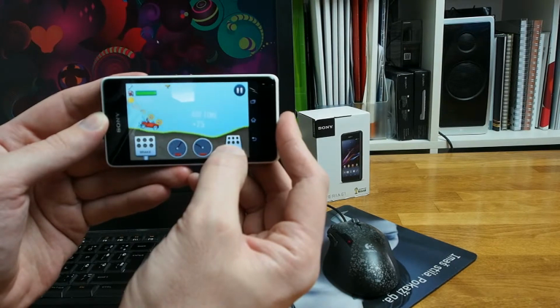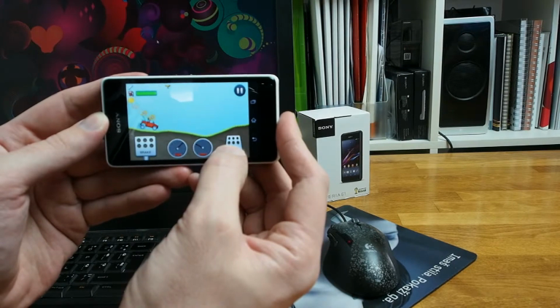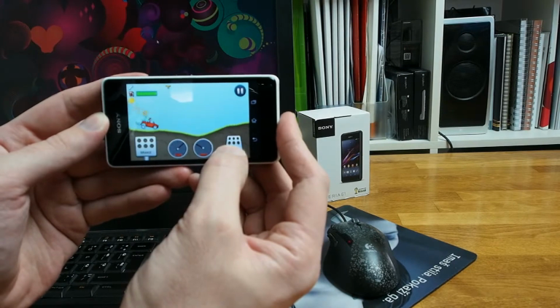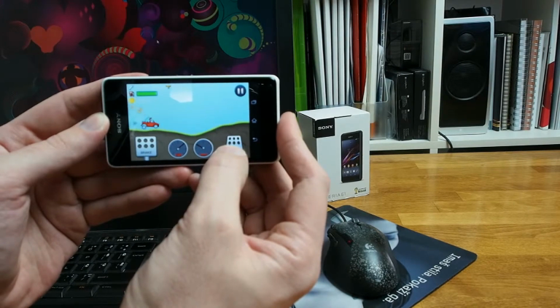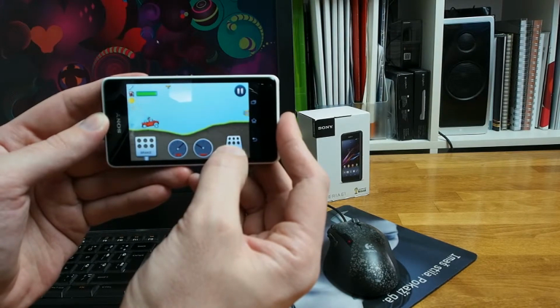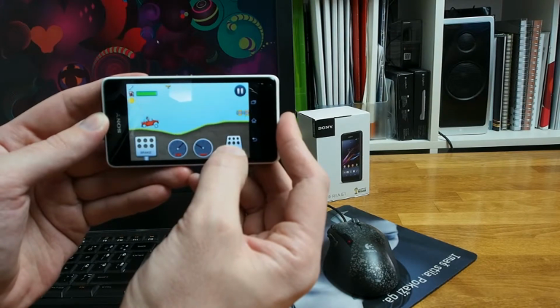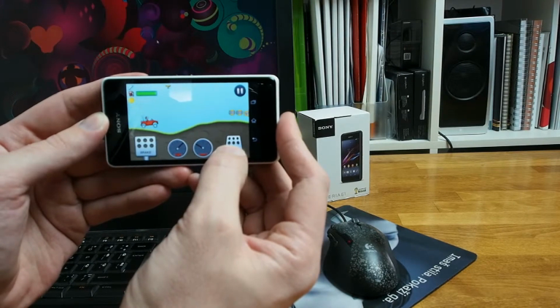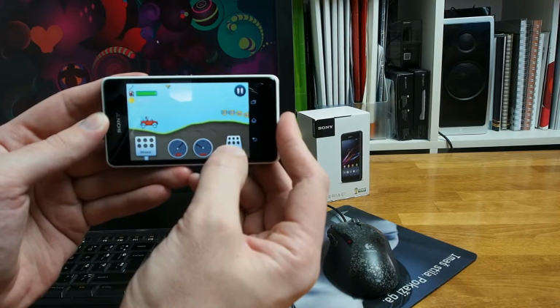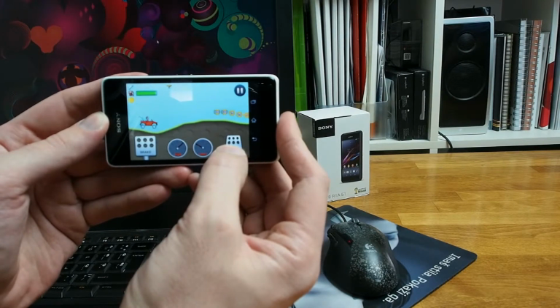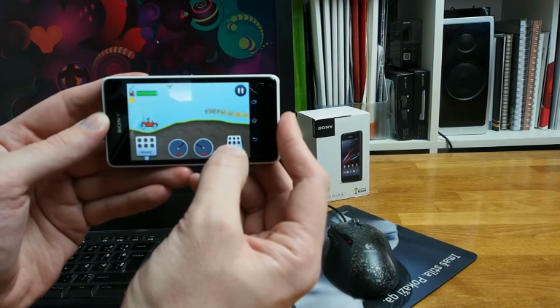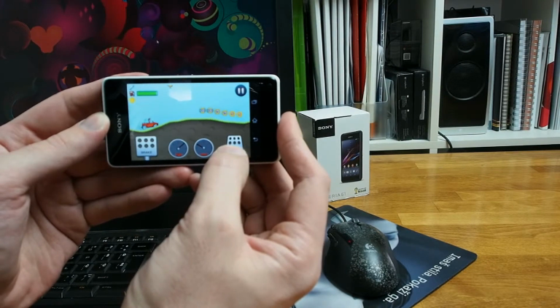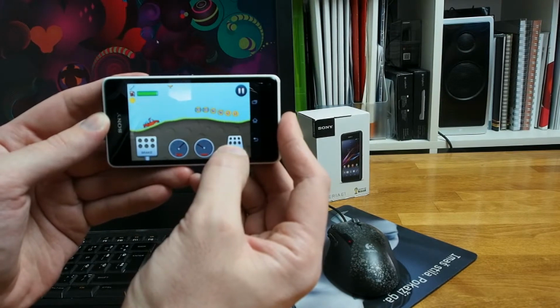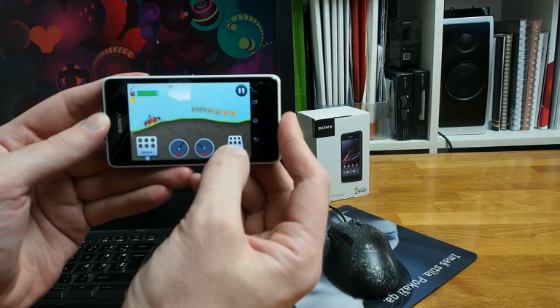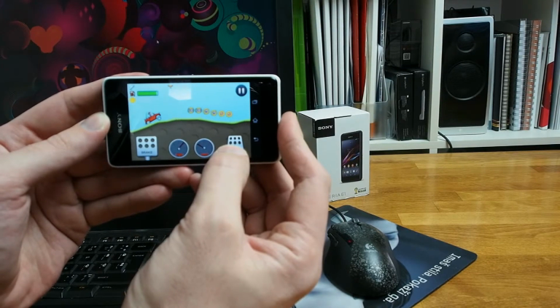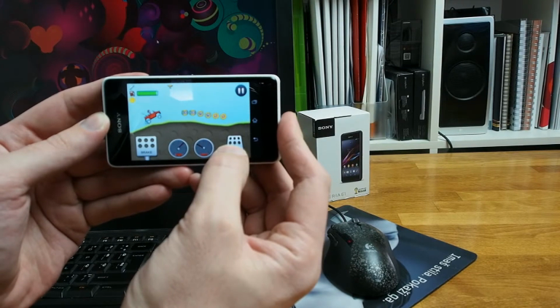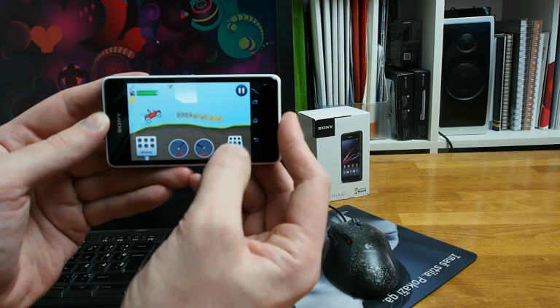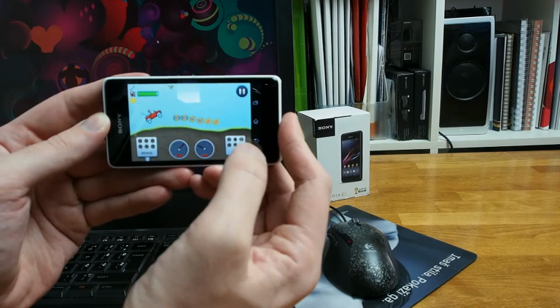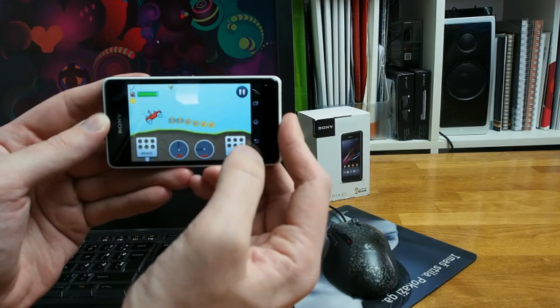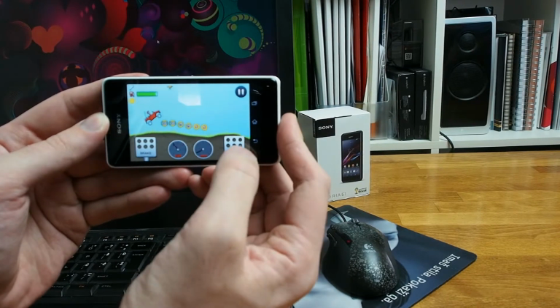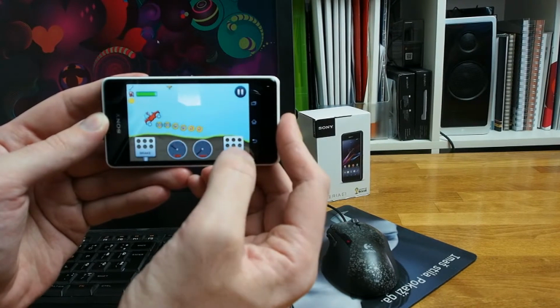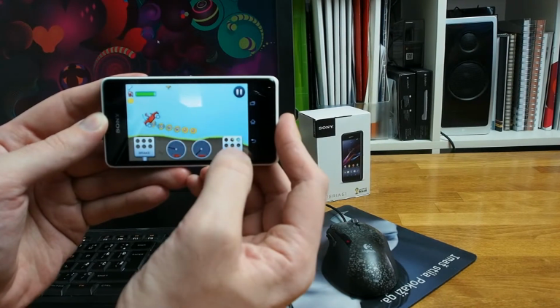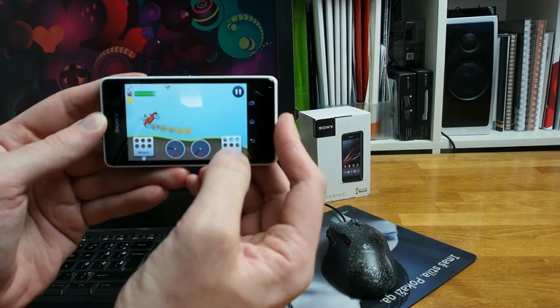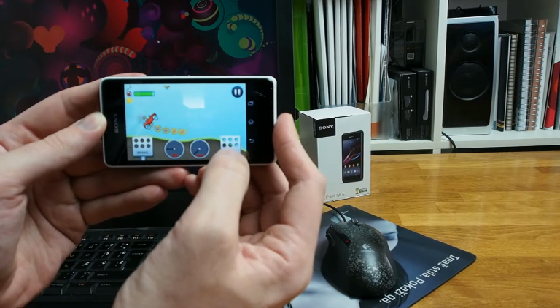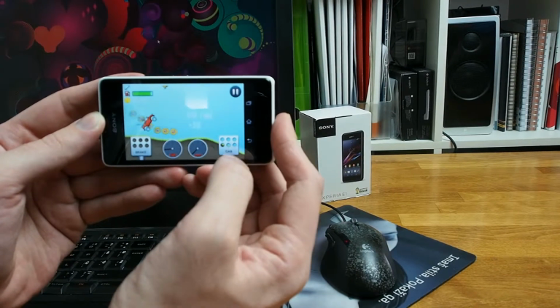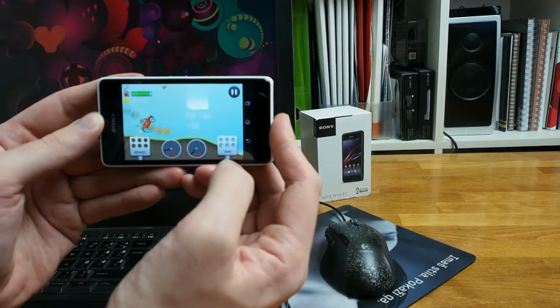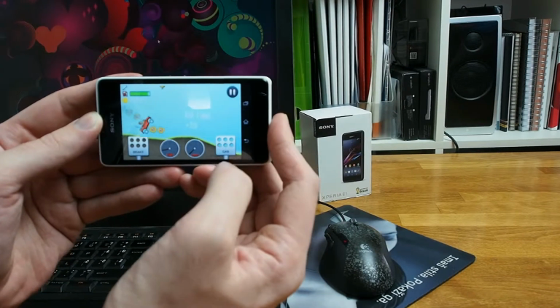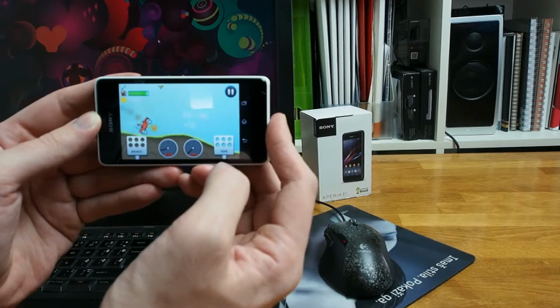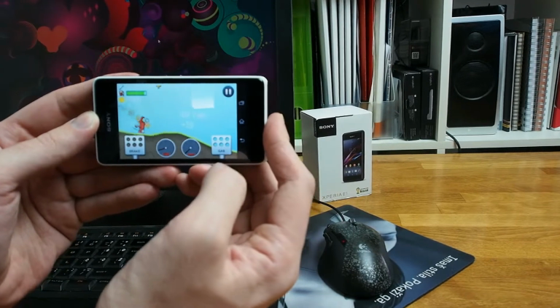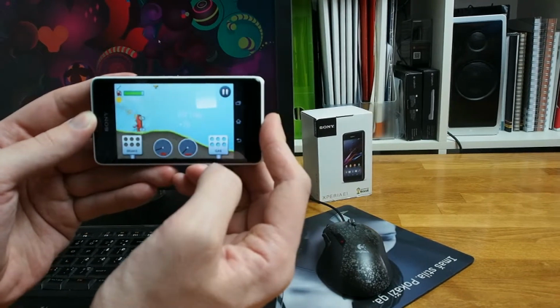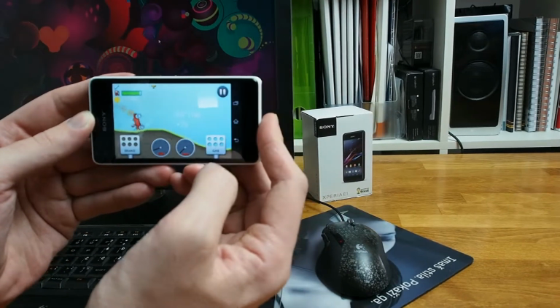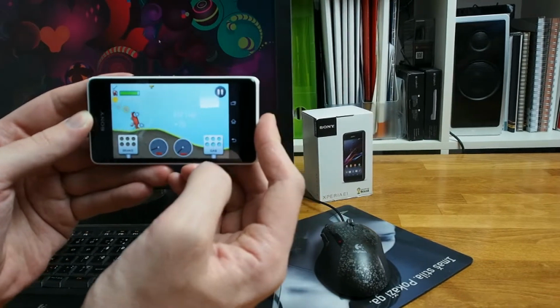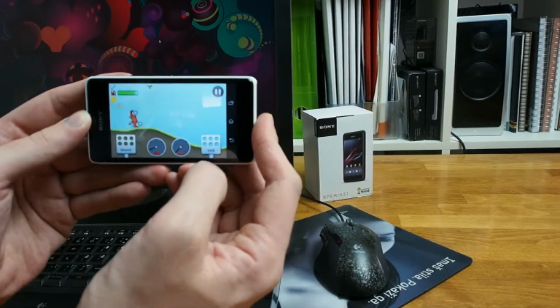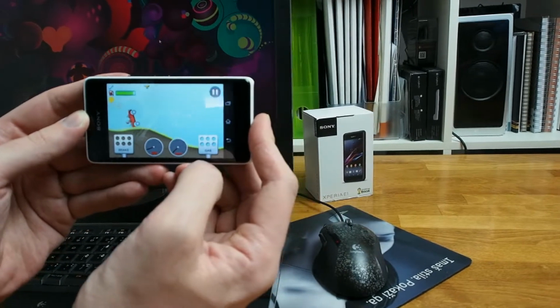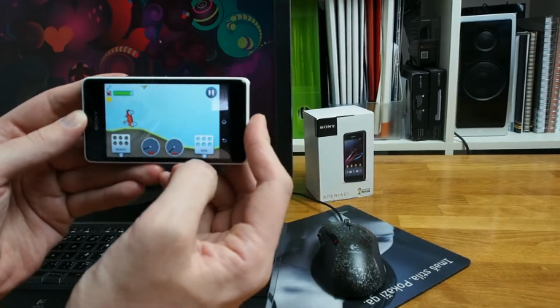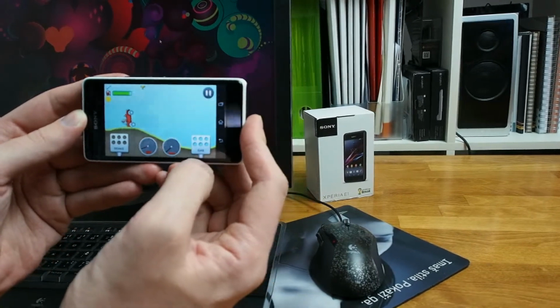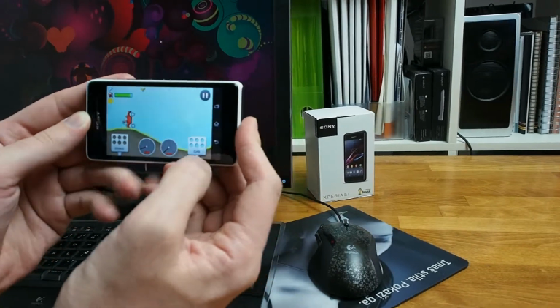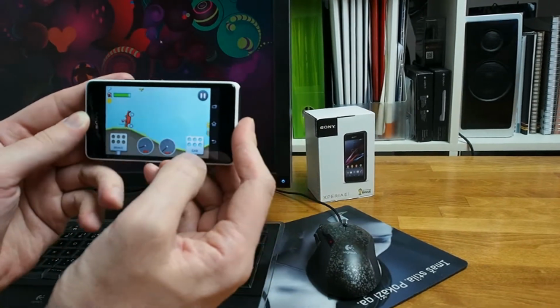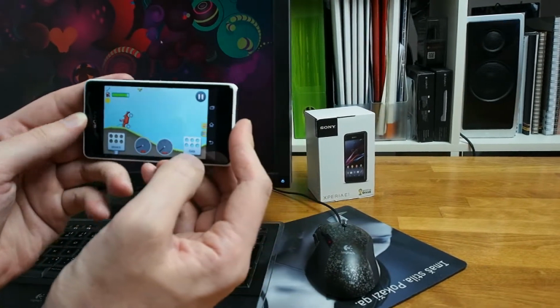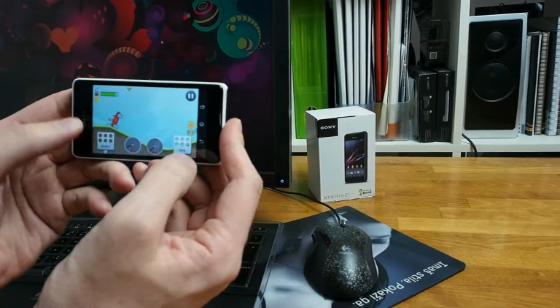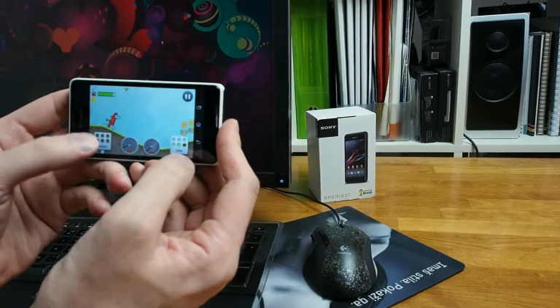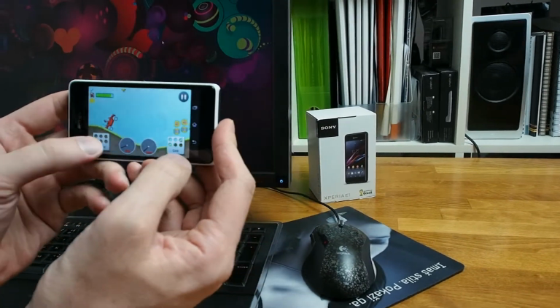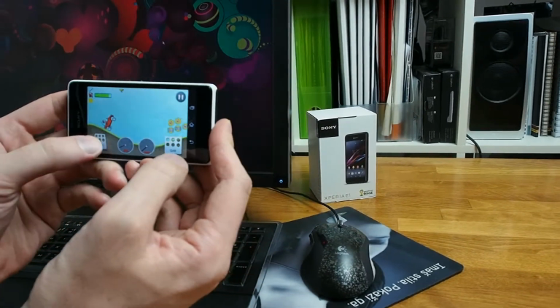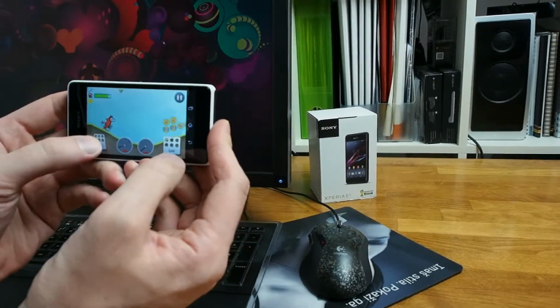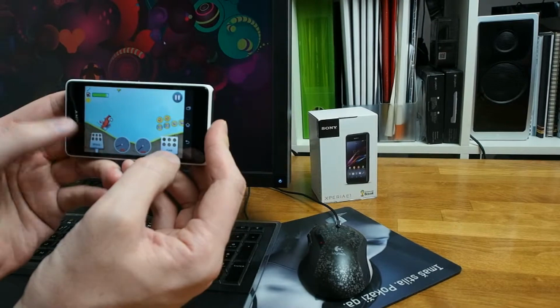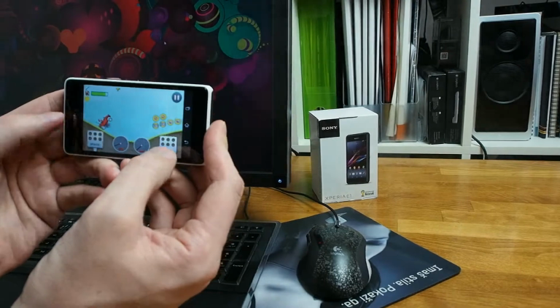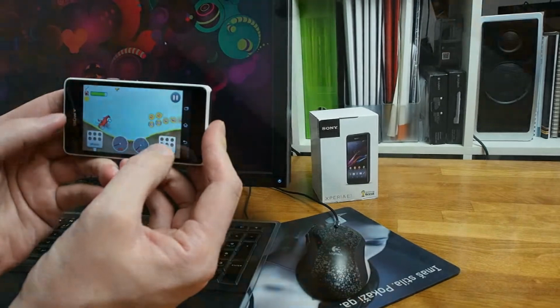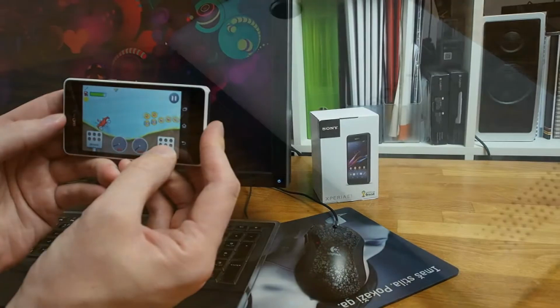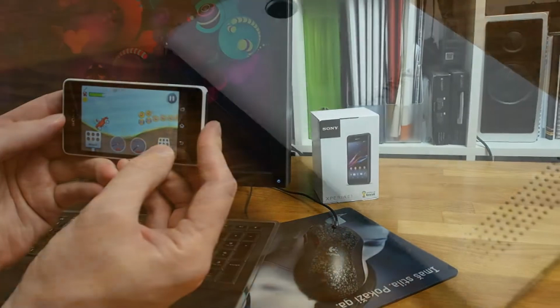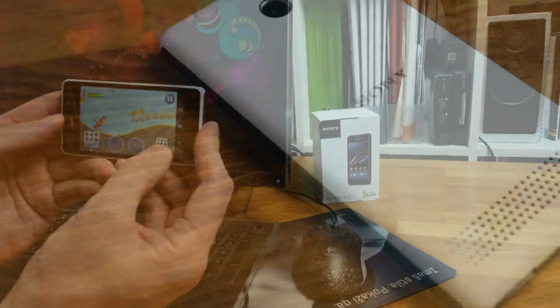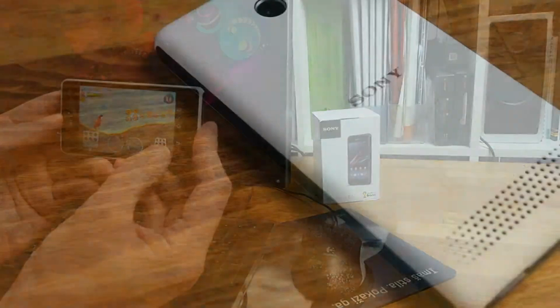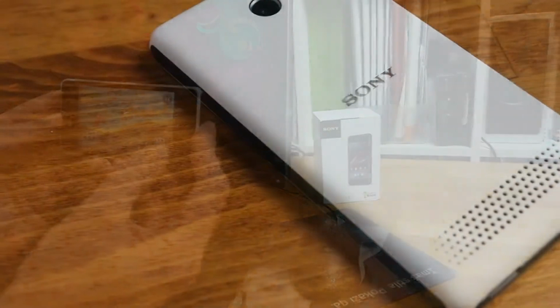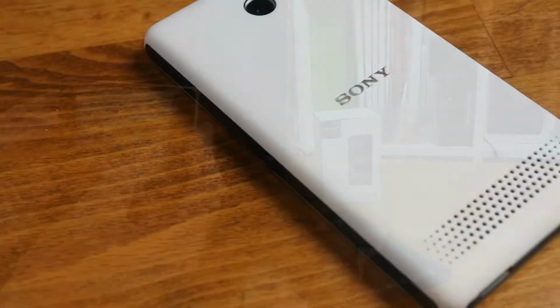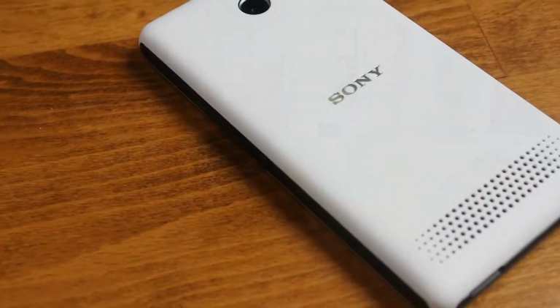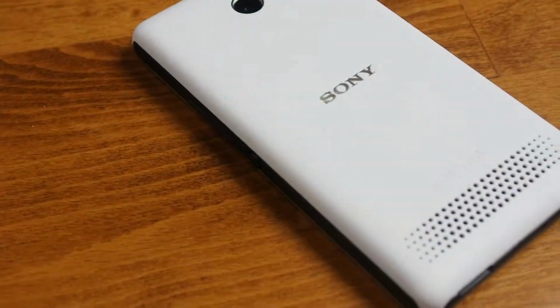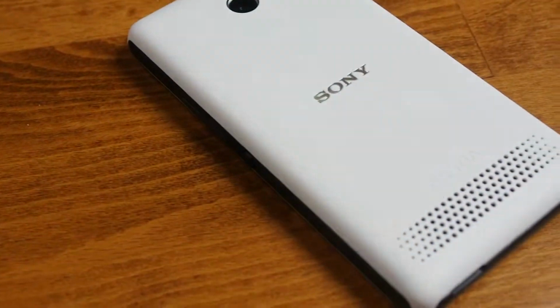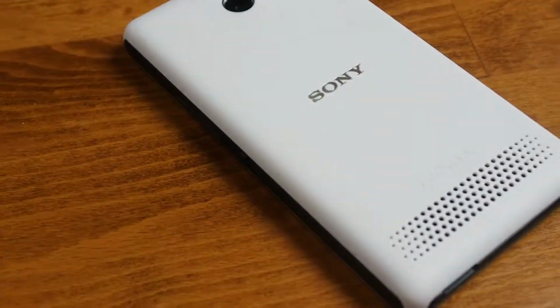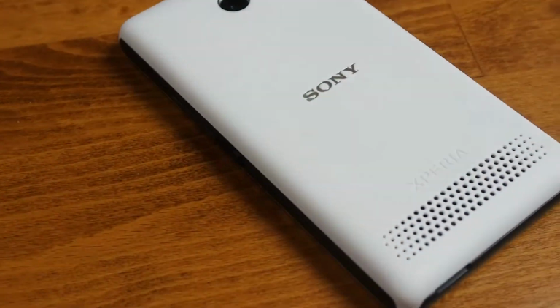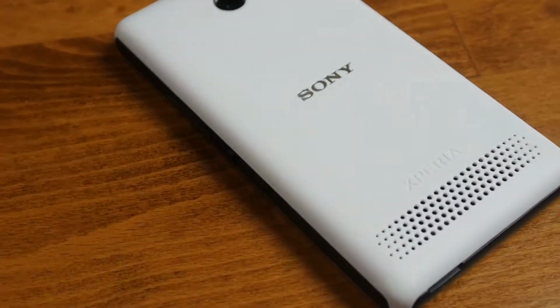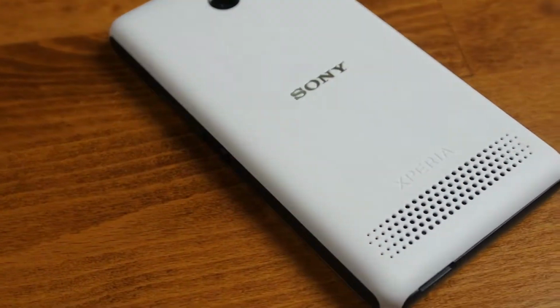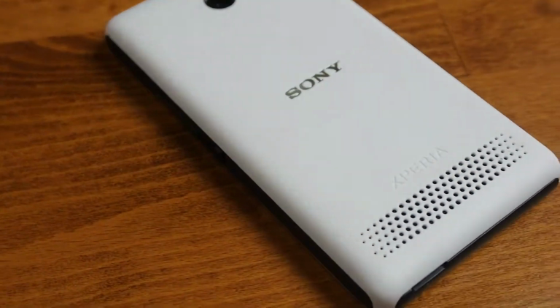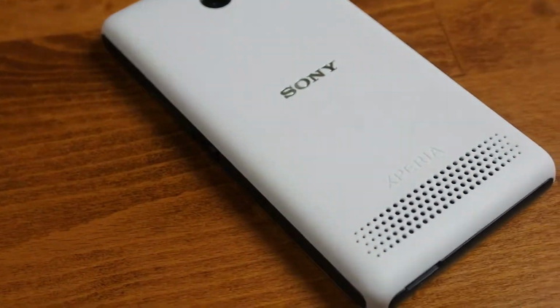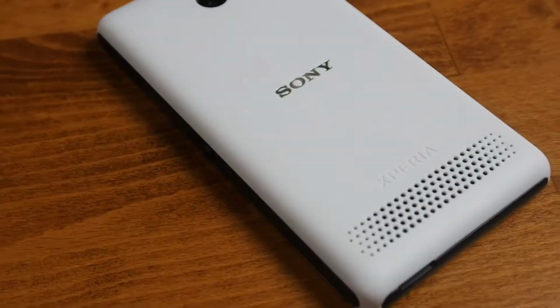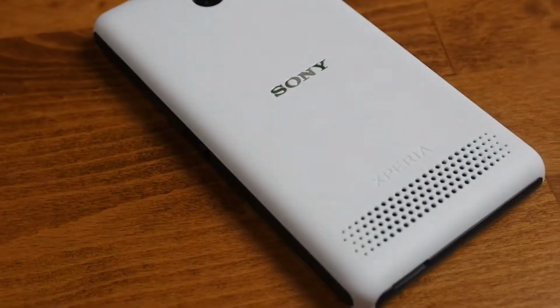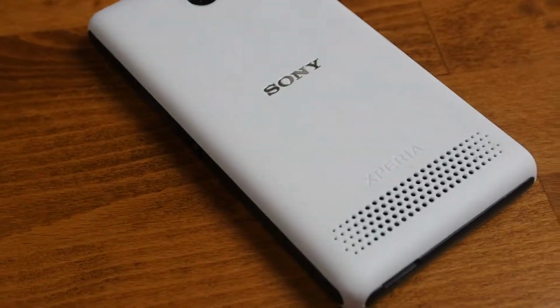The best thing about this phone is its speaker. It's very loud, but the sound quality isn't spectacular.